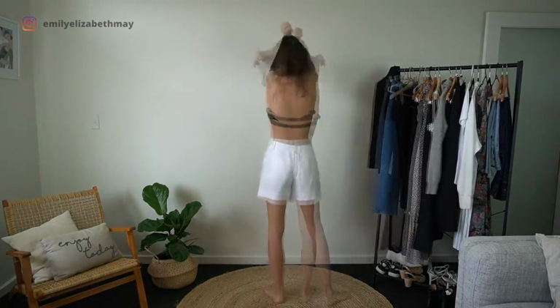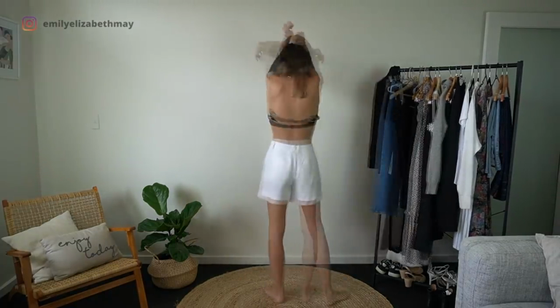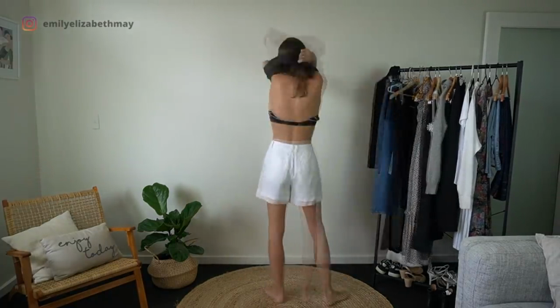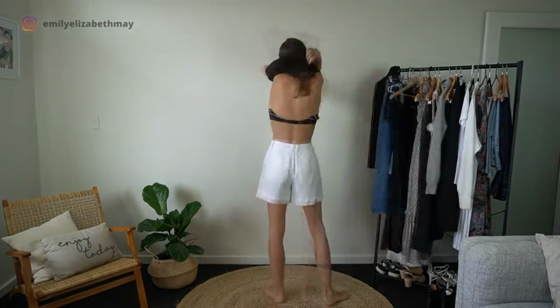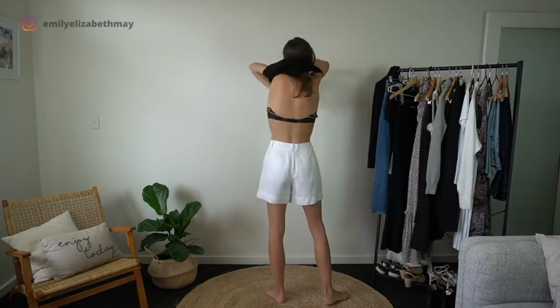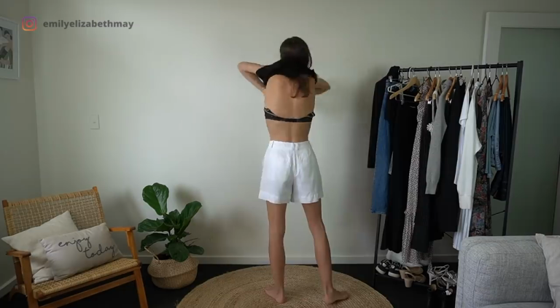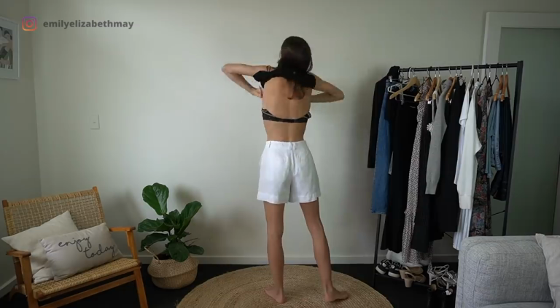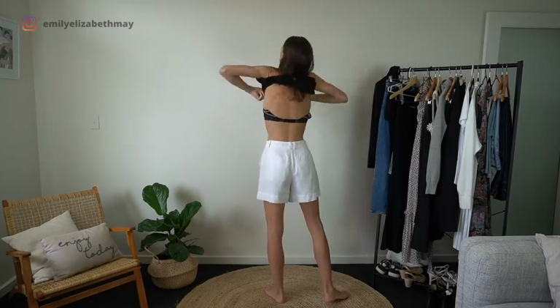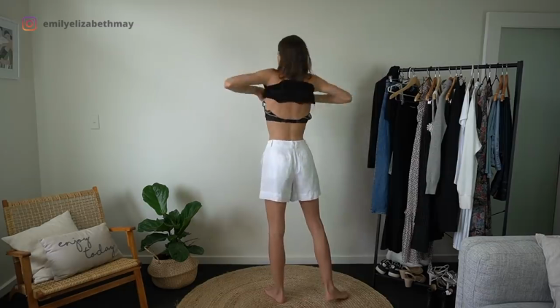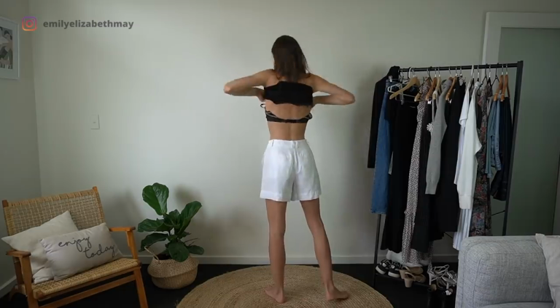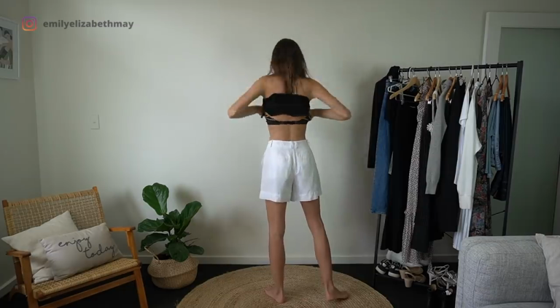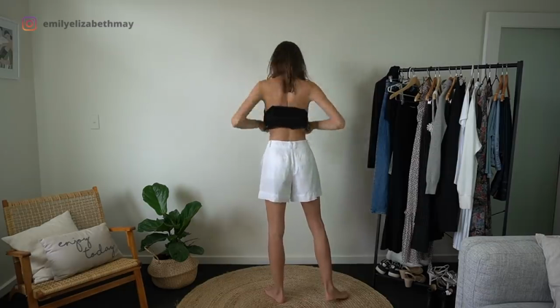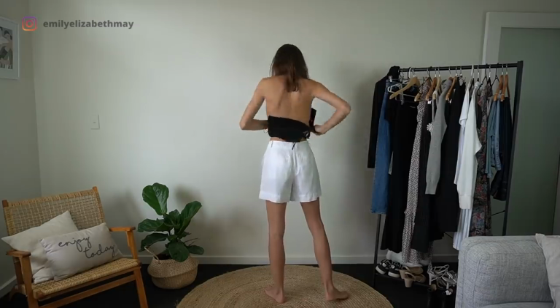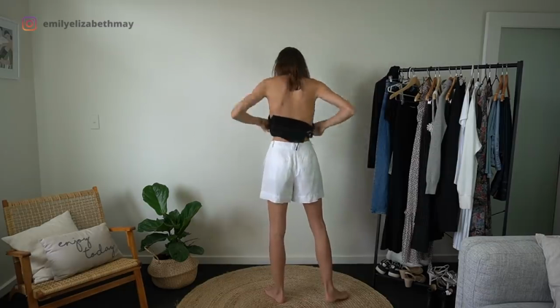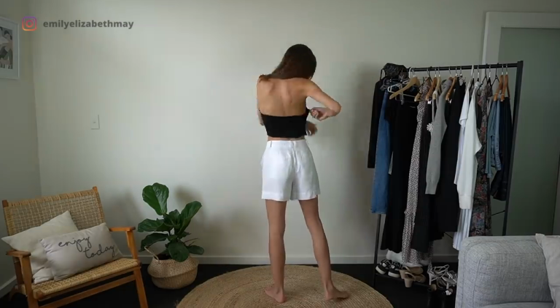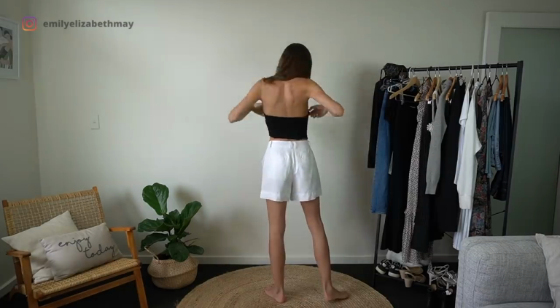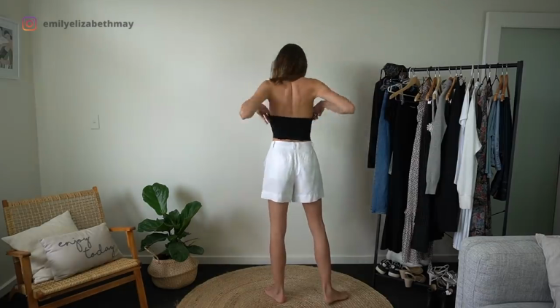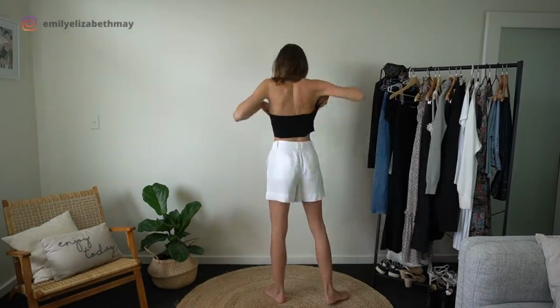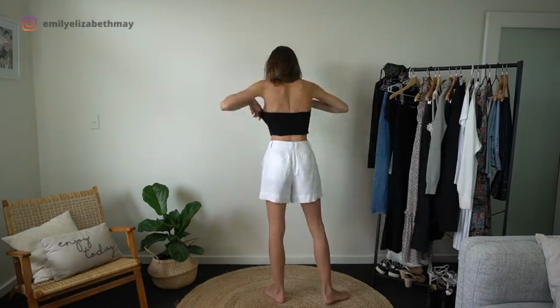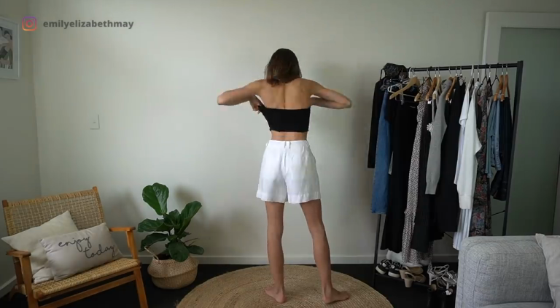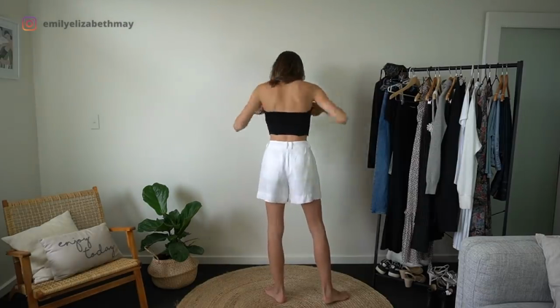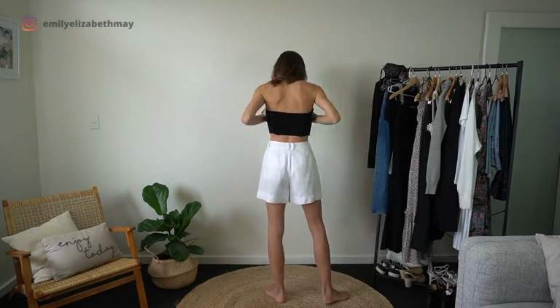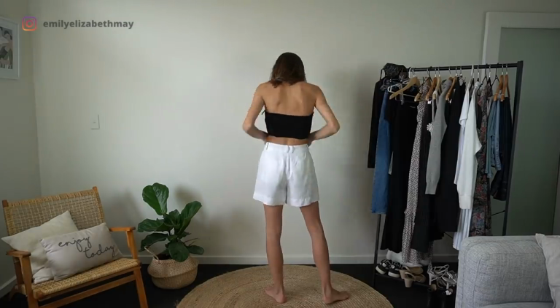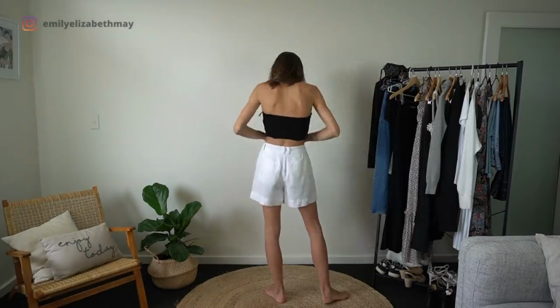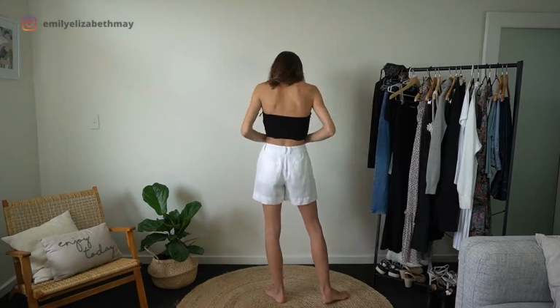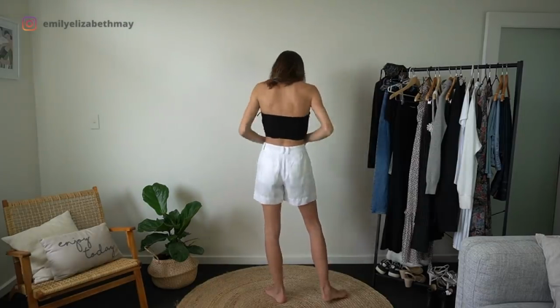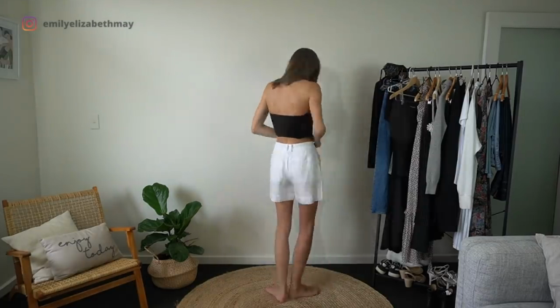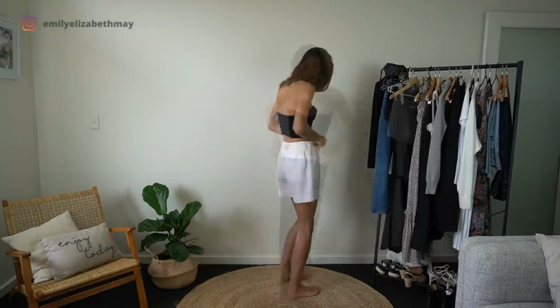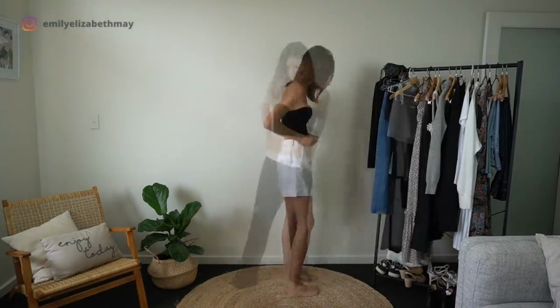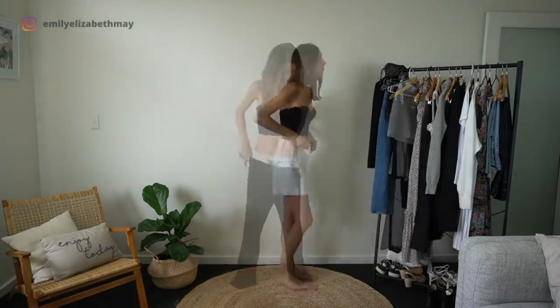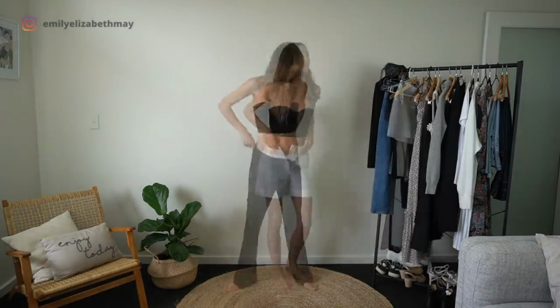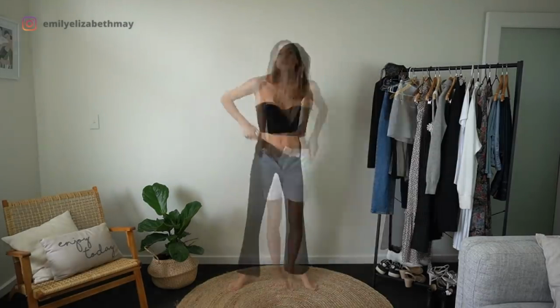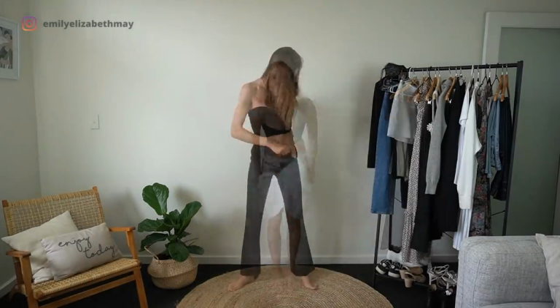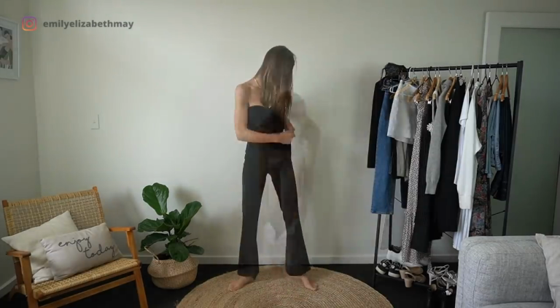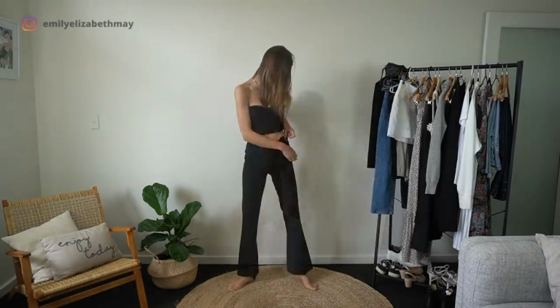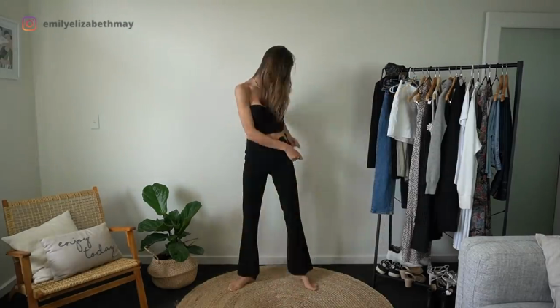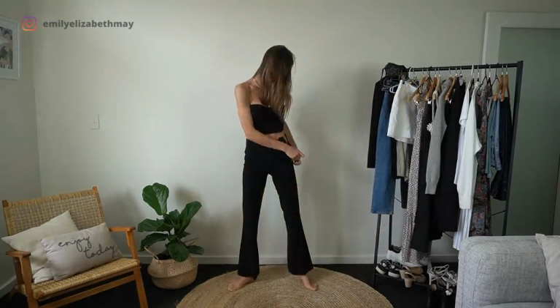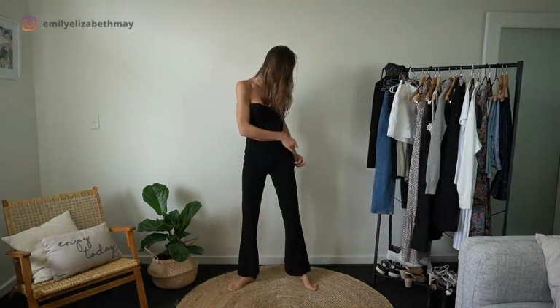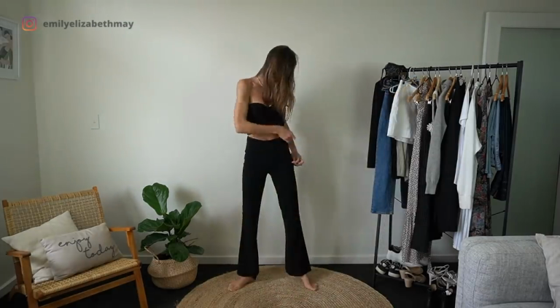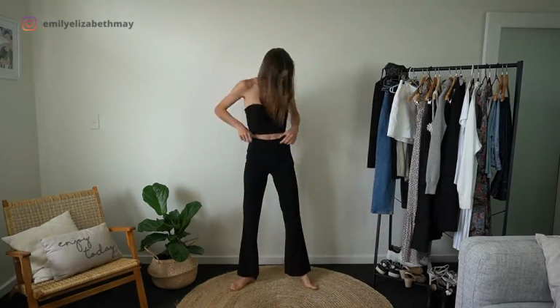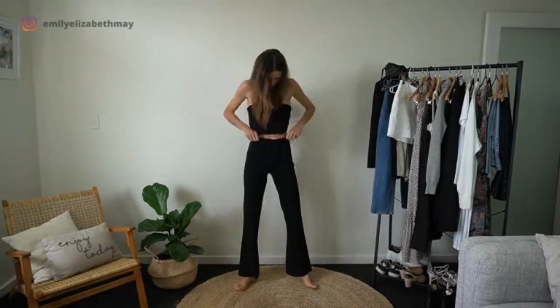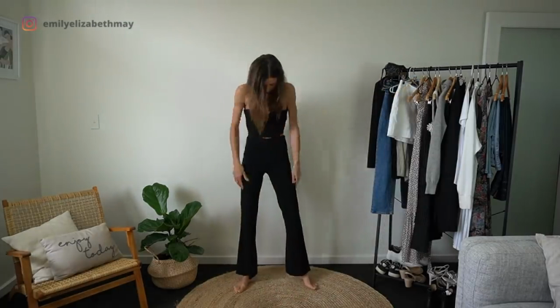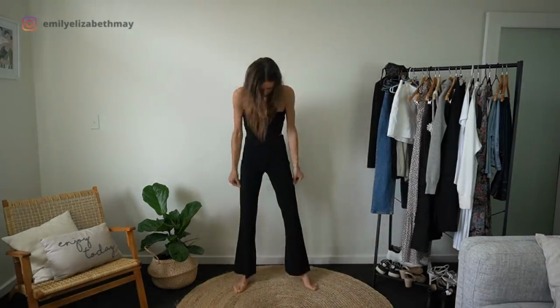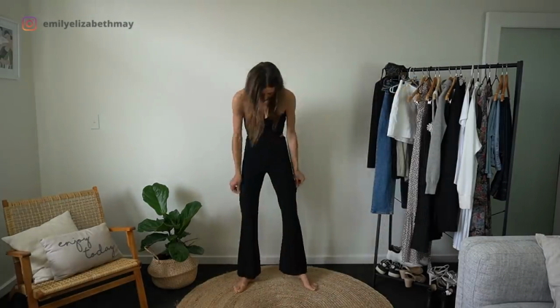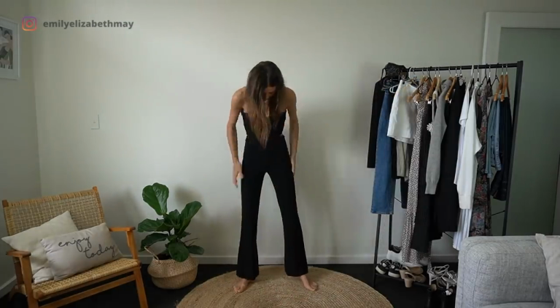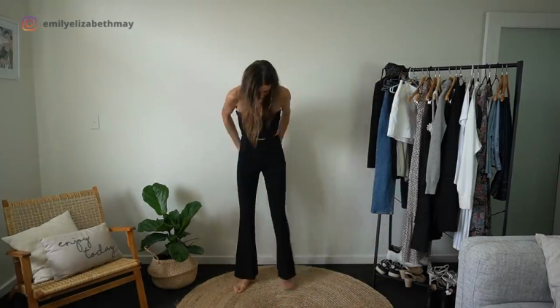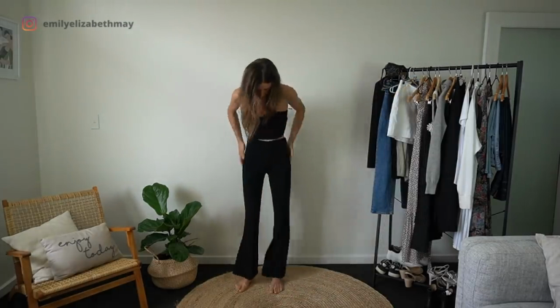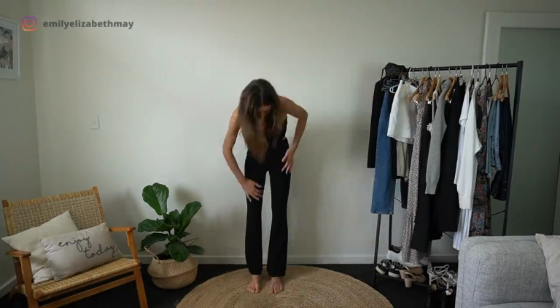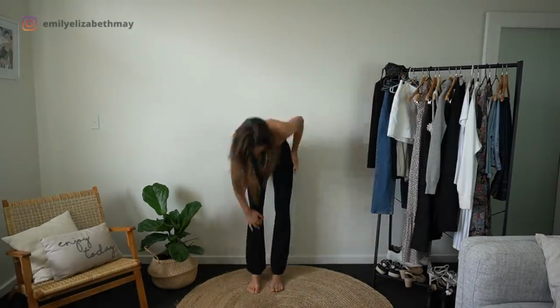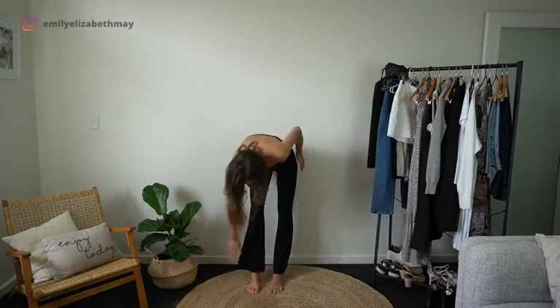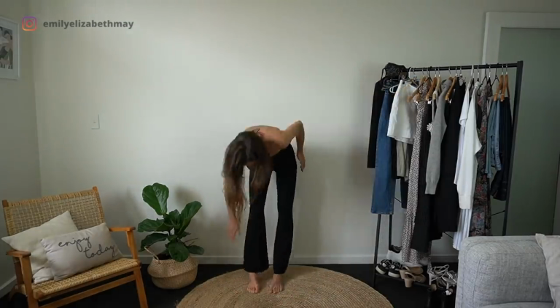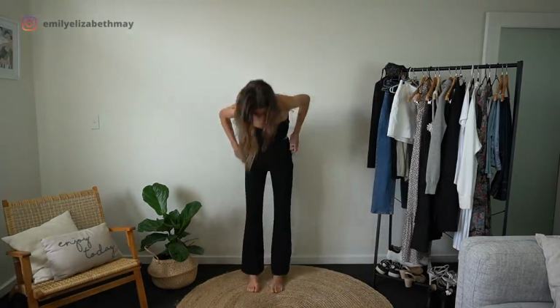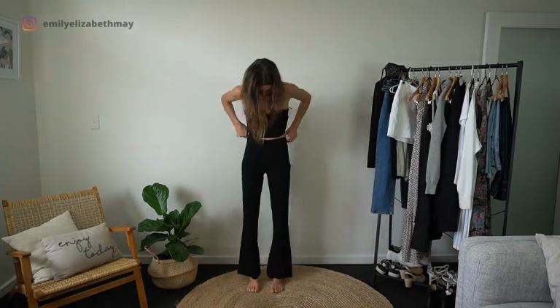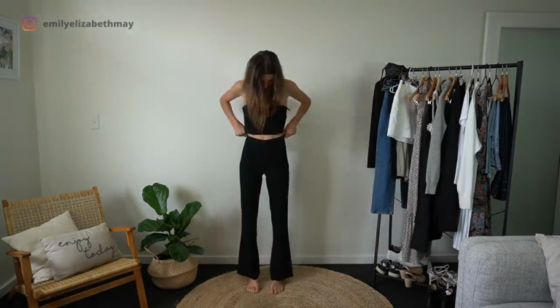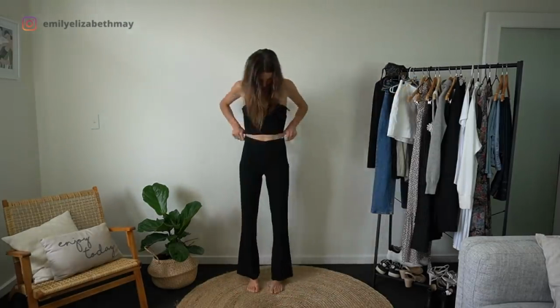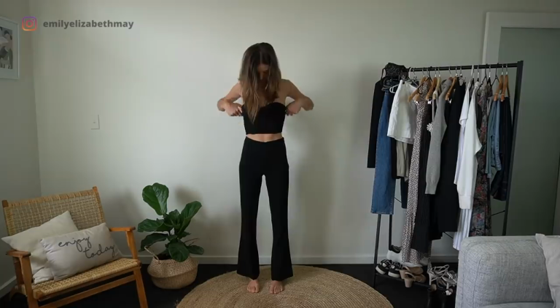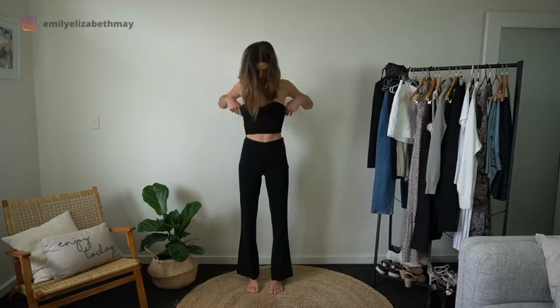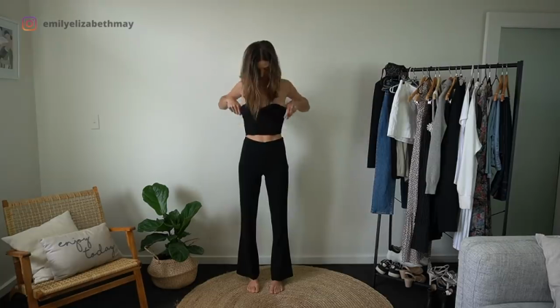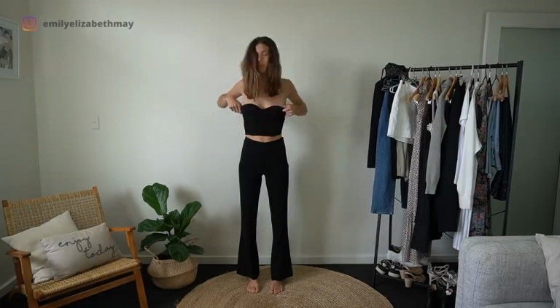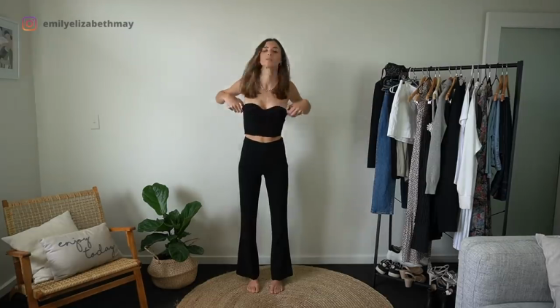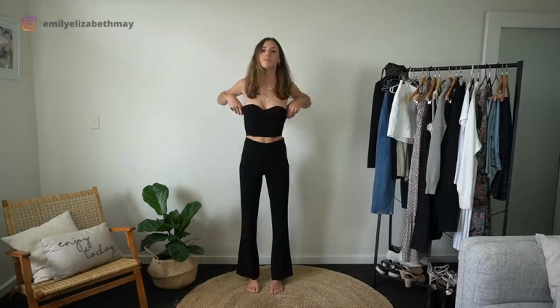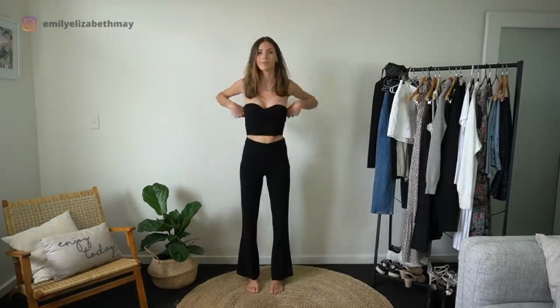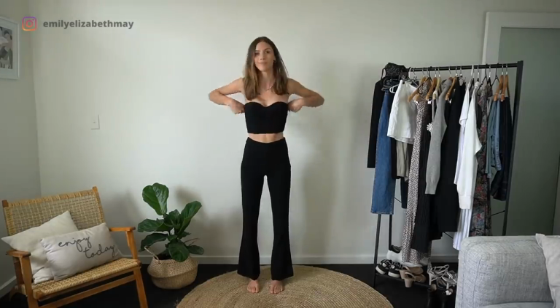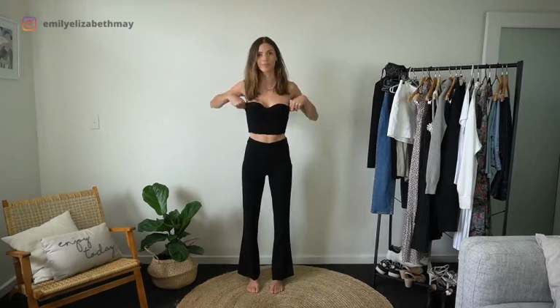I'm going nice and dressy for the next outfit — the whole black suit with my flared pants.